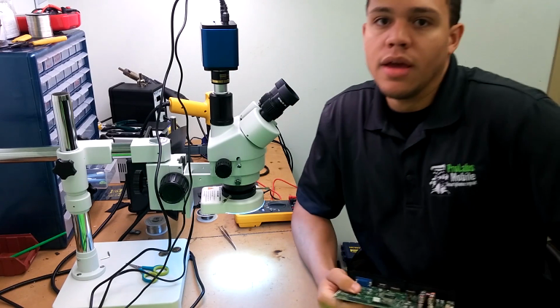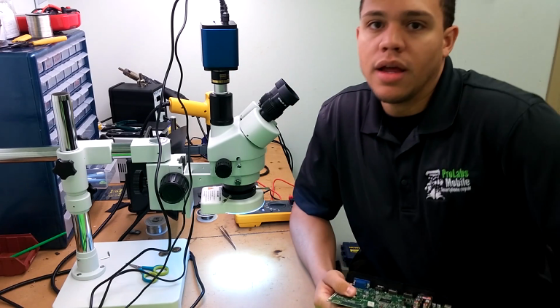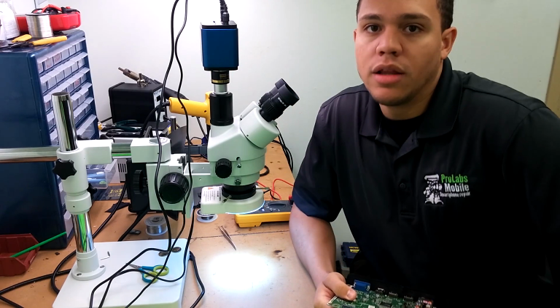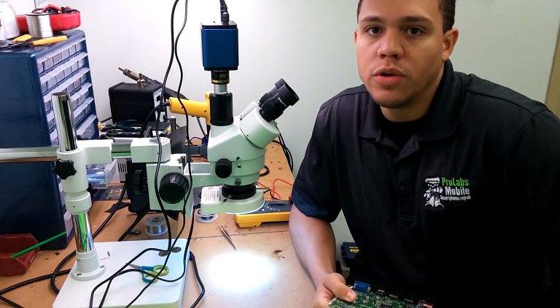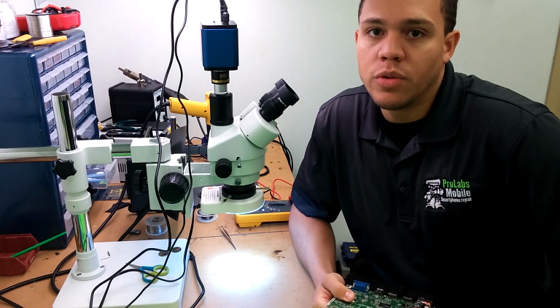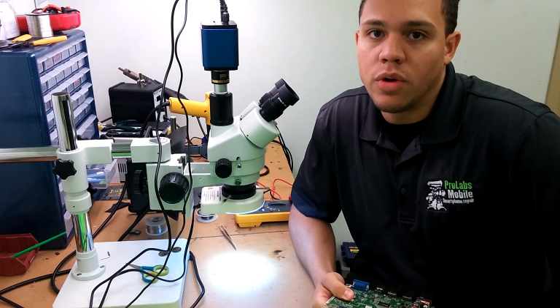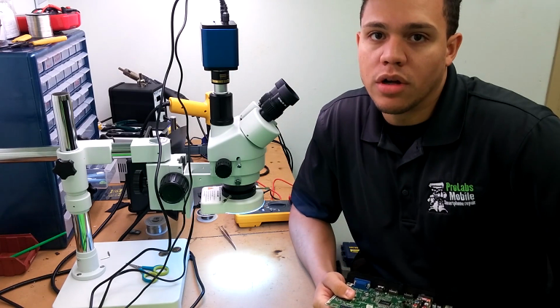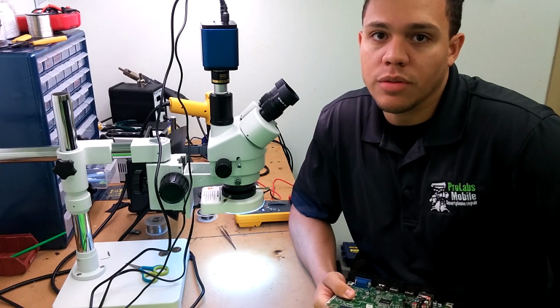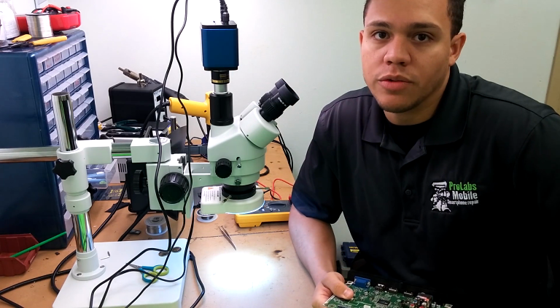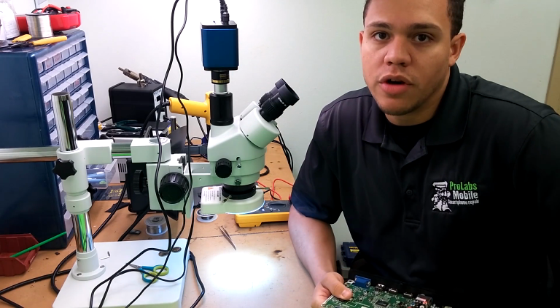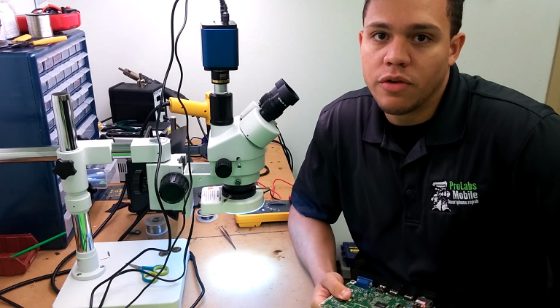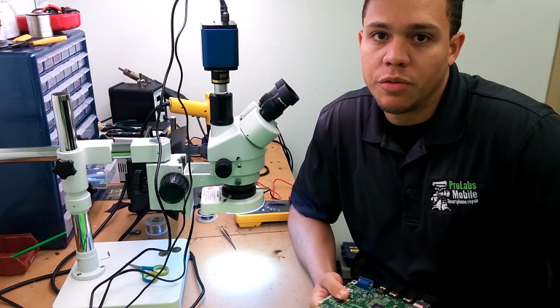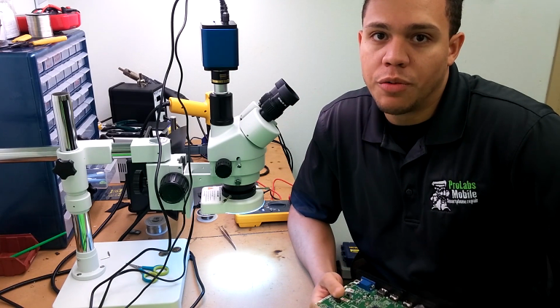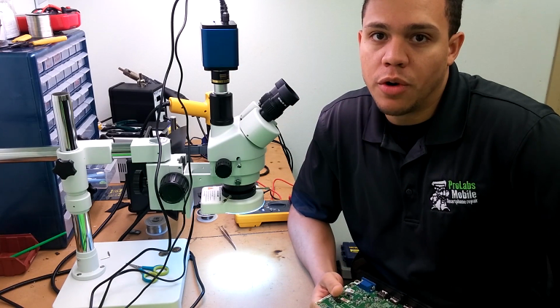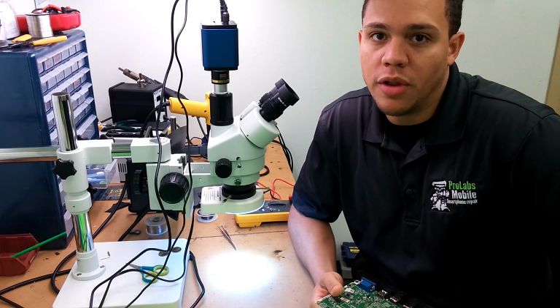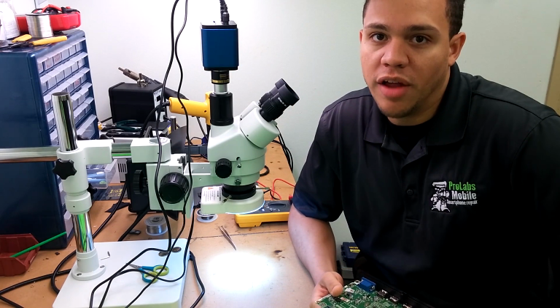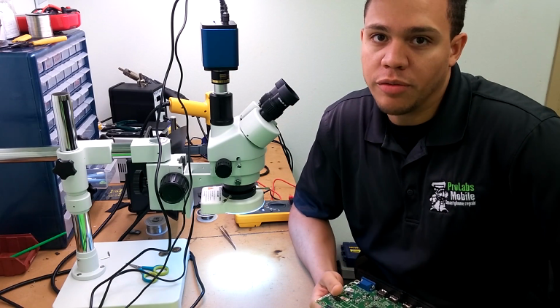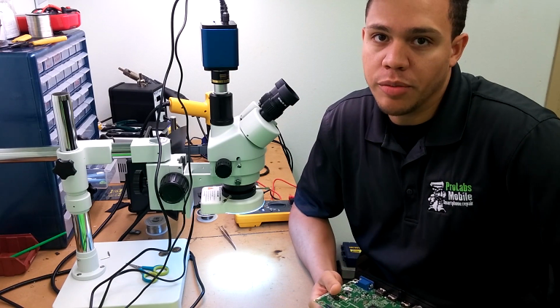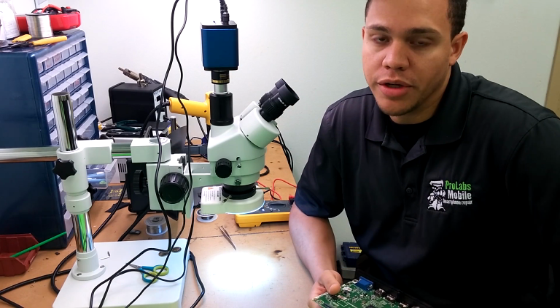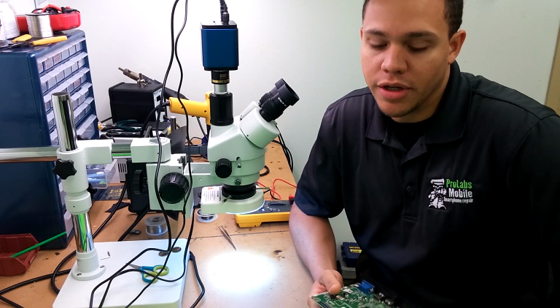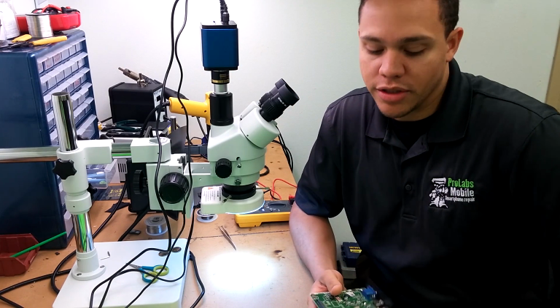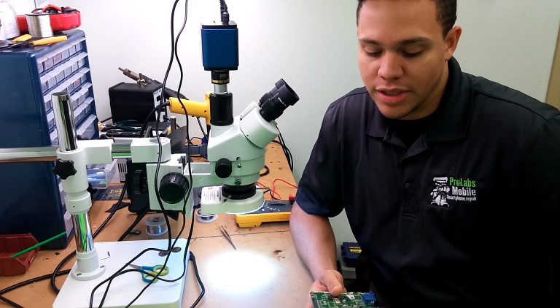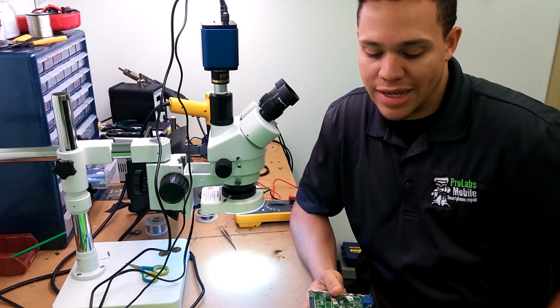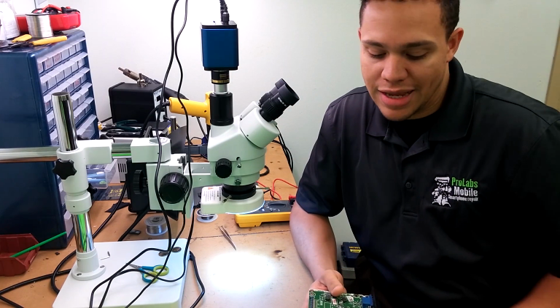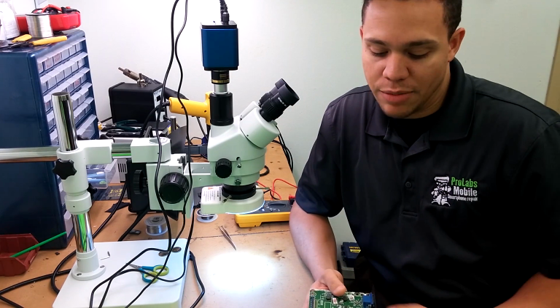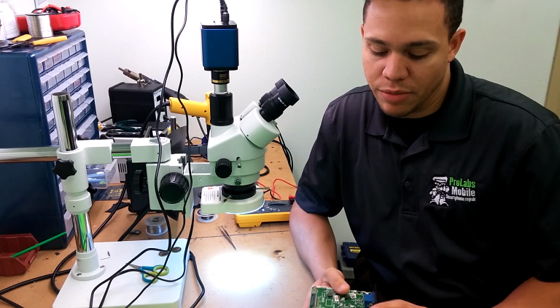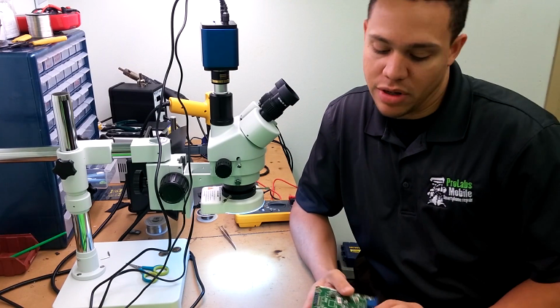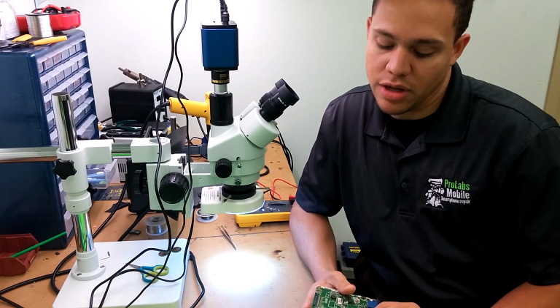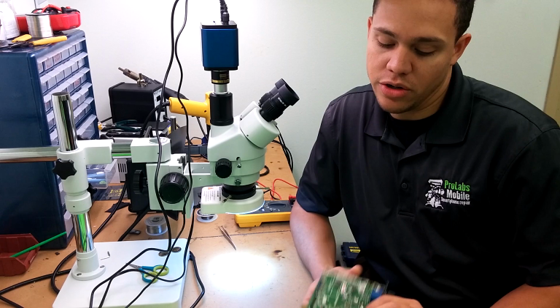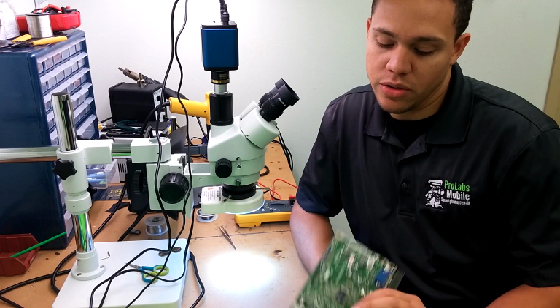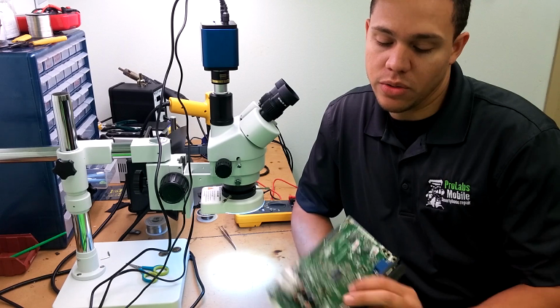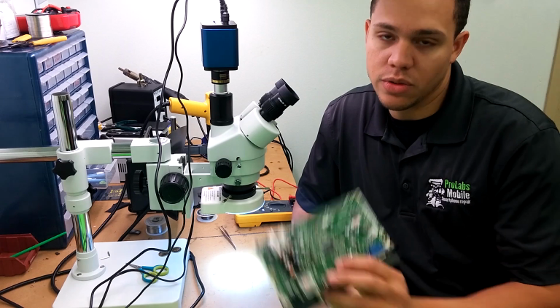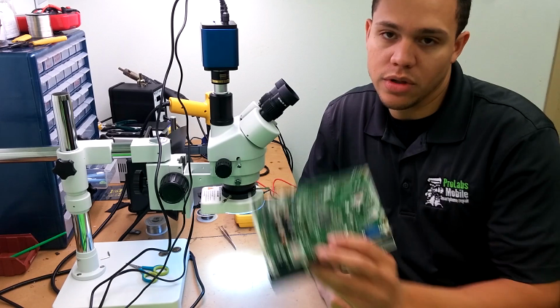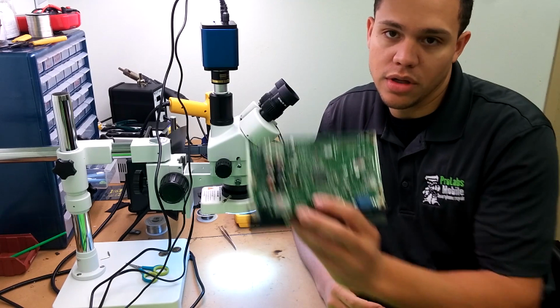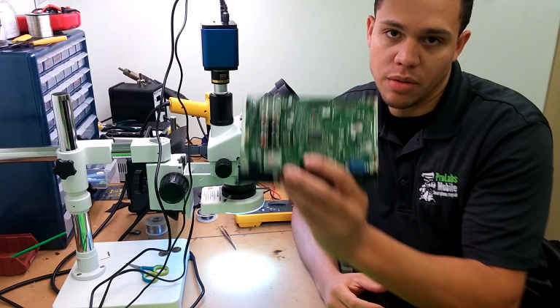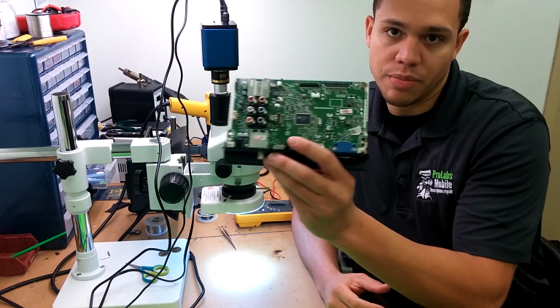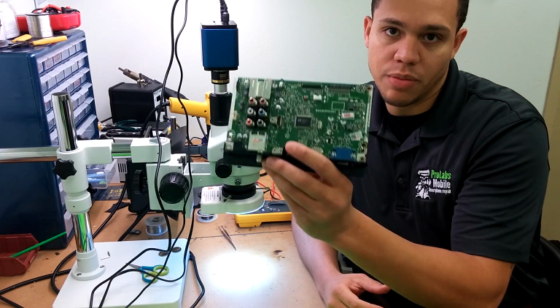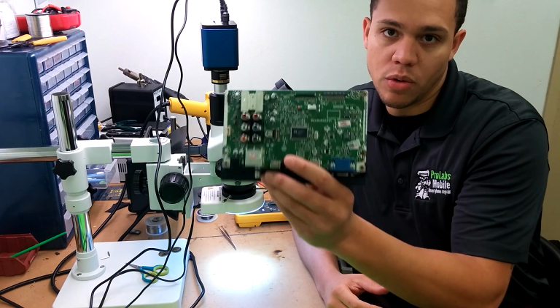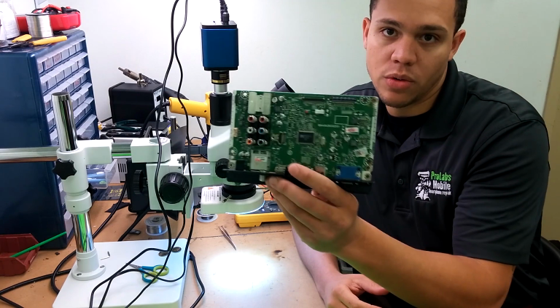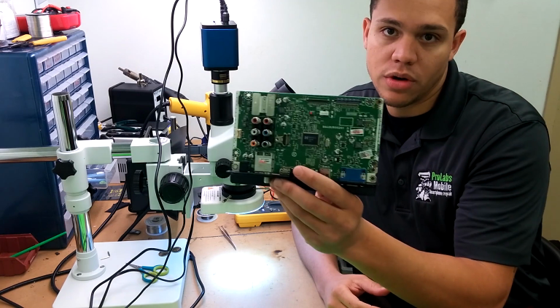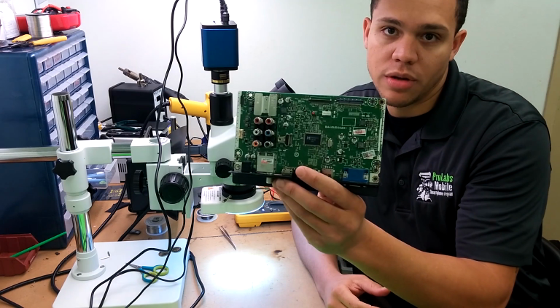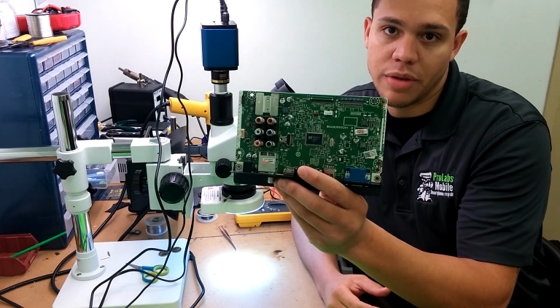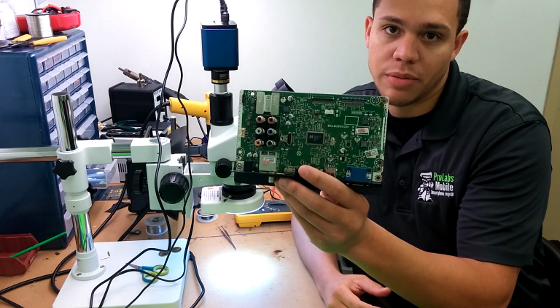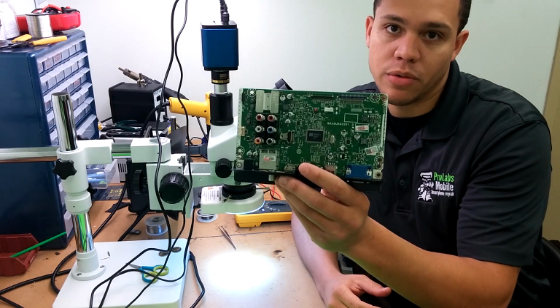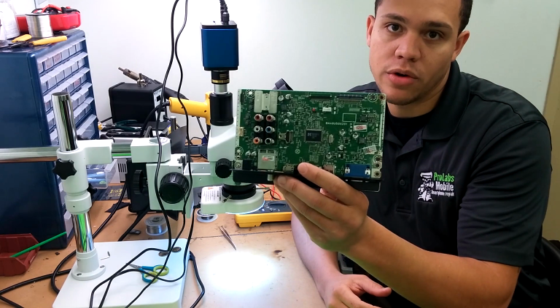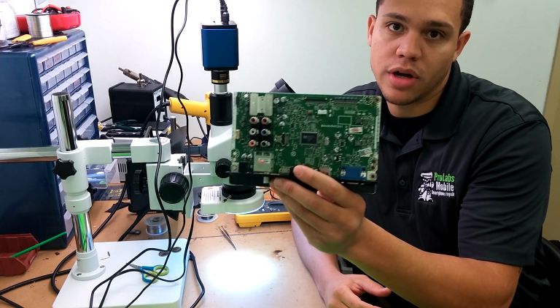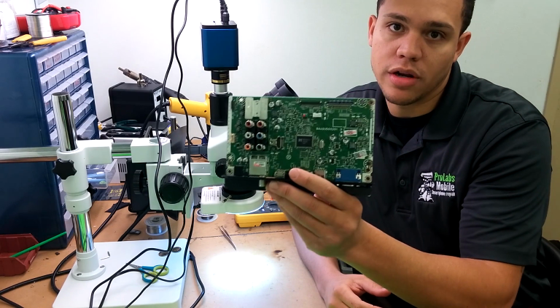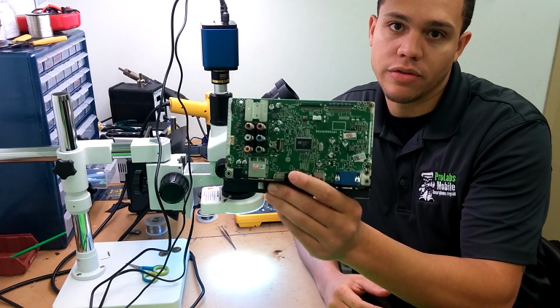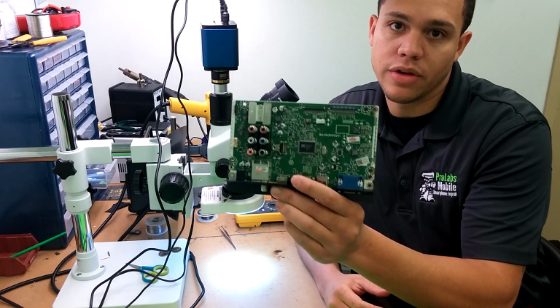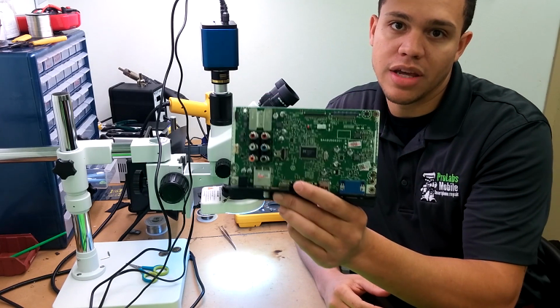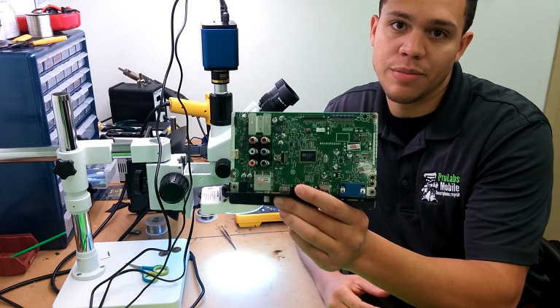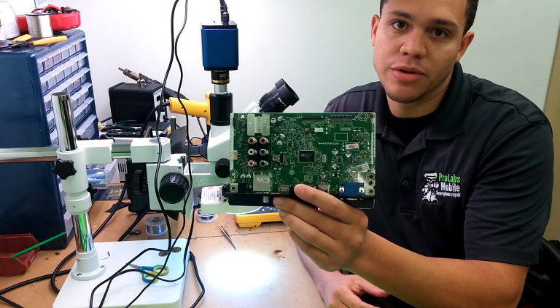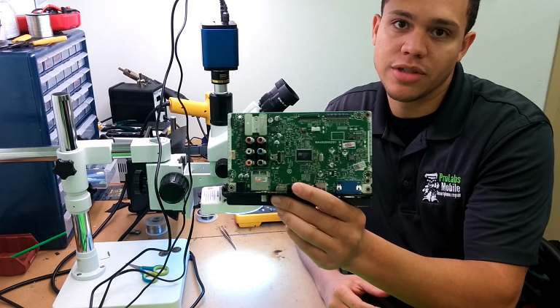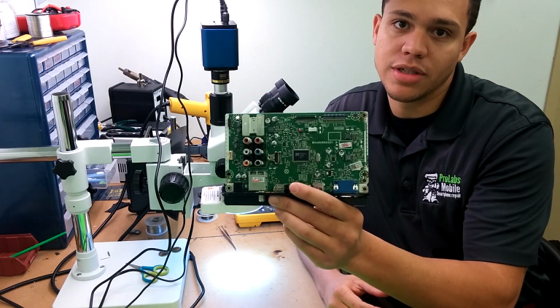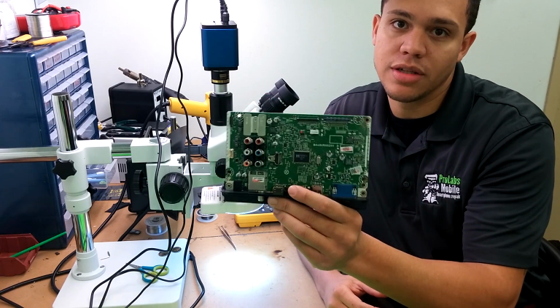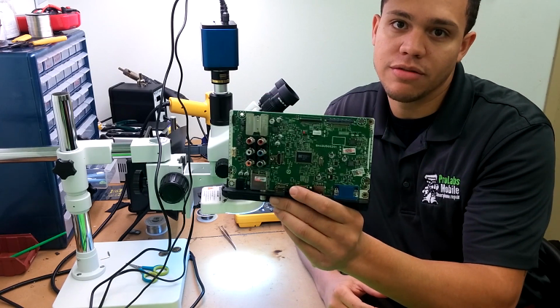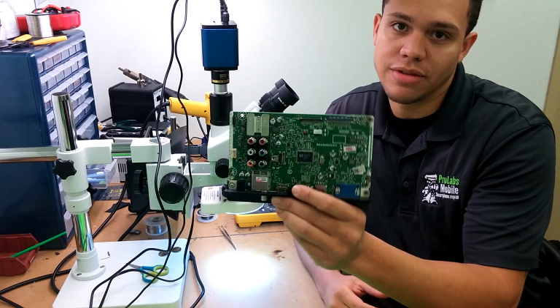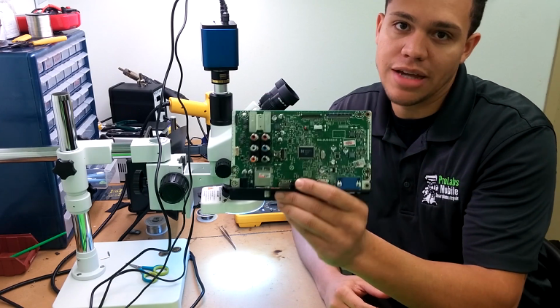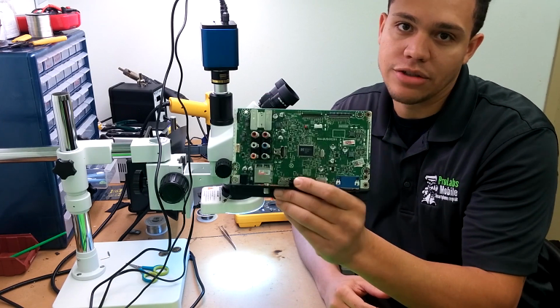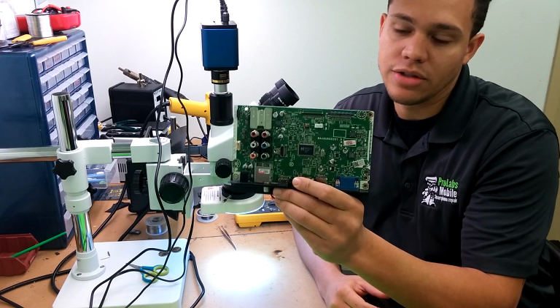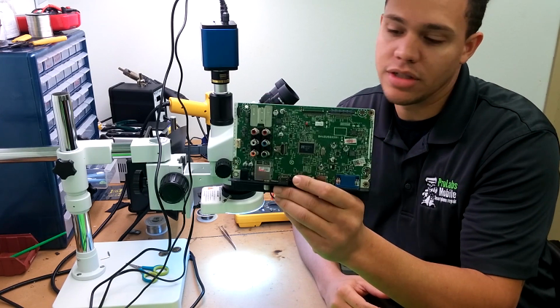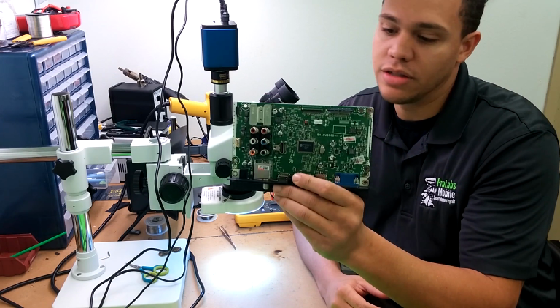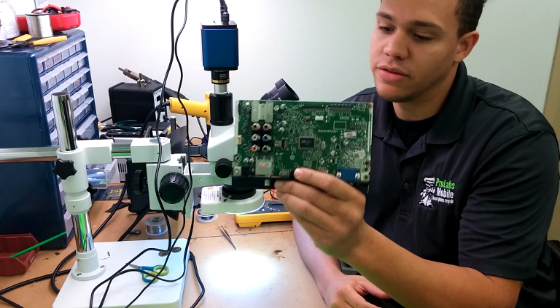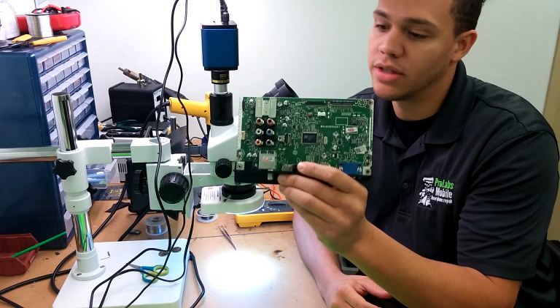Hello and welcome. Trevor with ProLass Holder here. Today I'm bringing you a board, a main board, out of an Emerson flat screen TV.